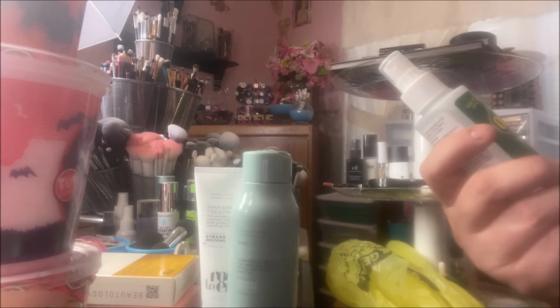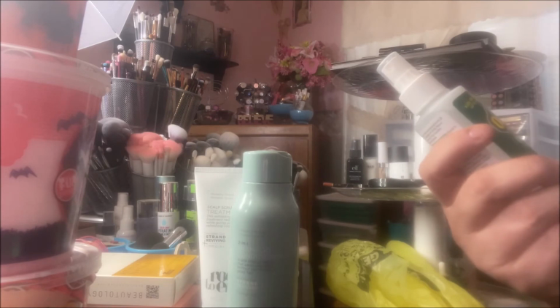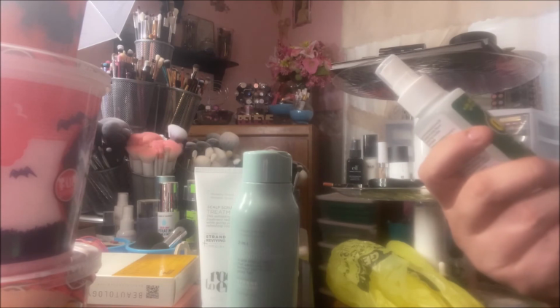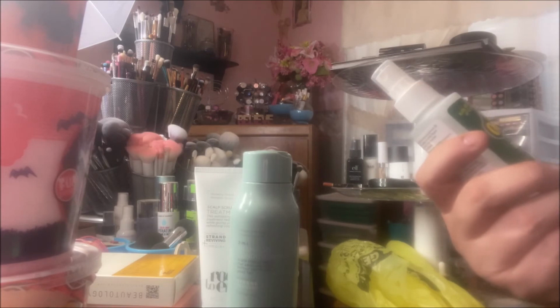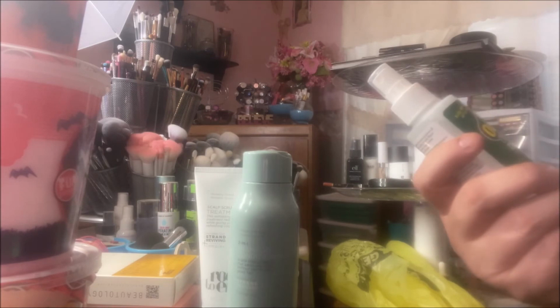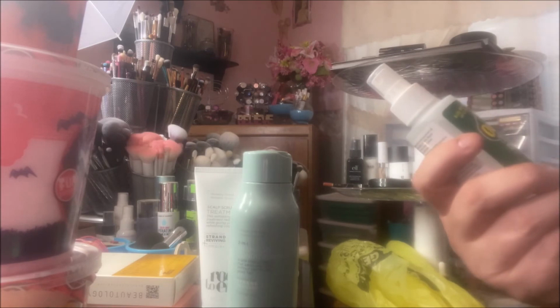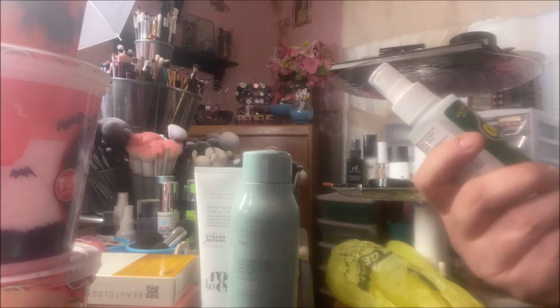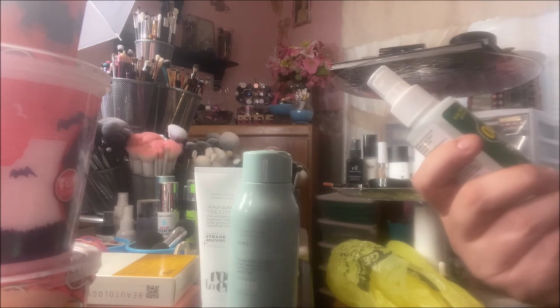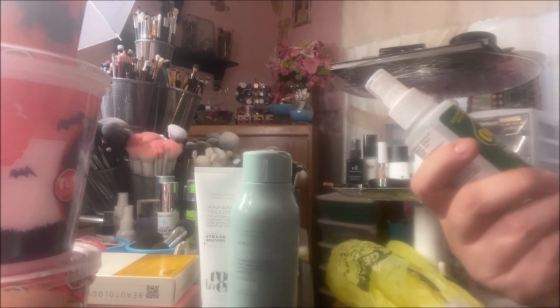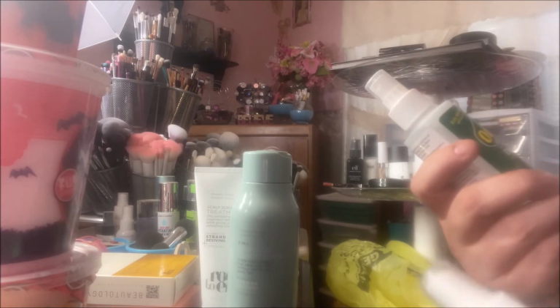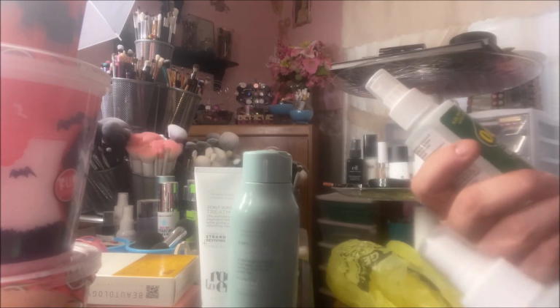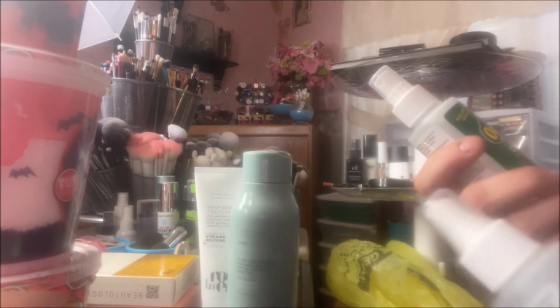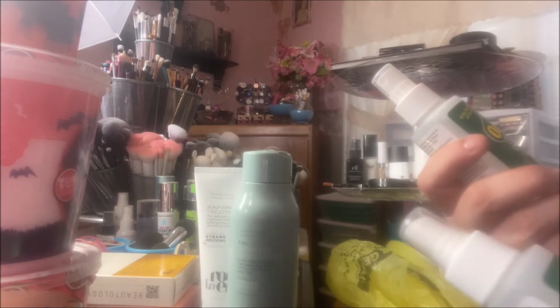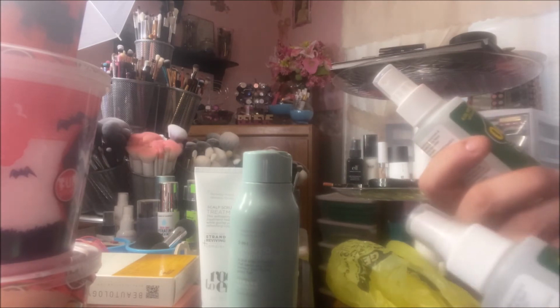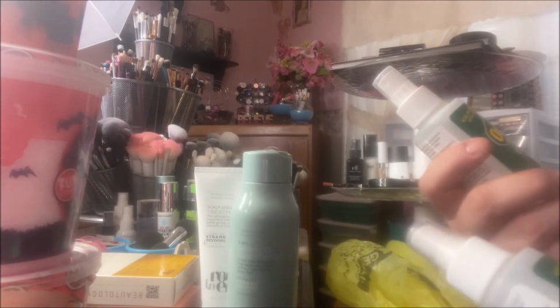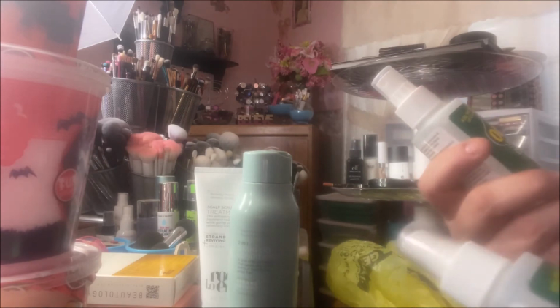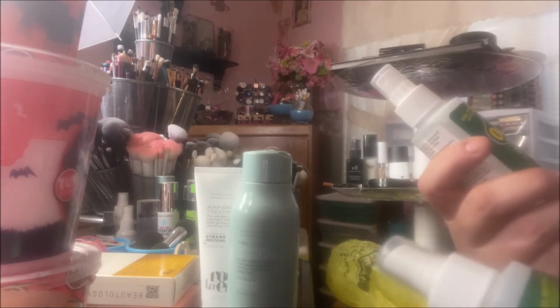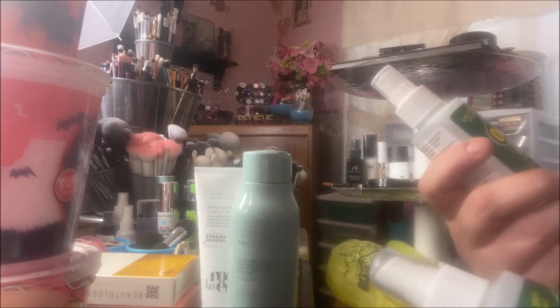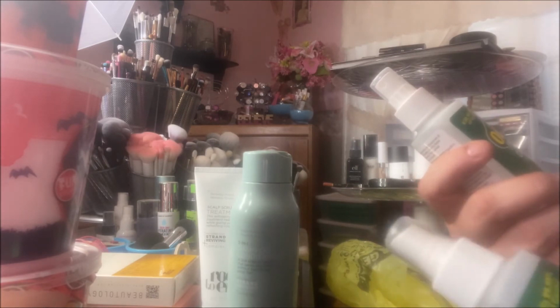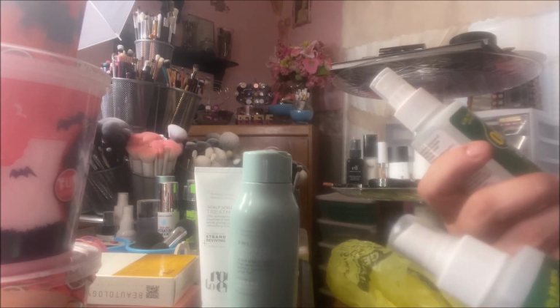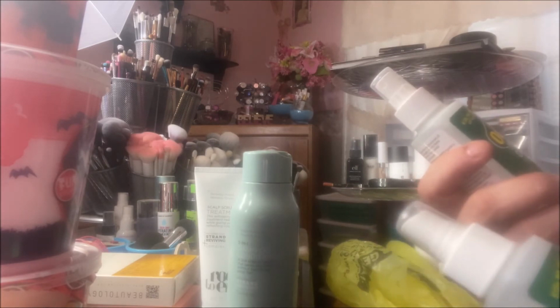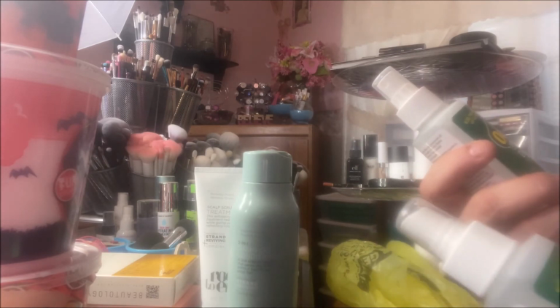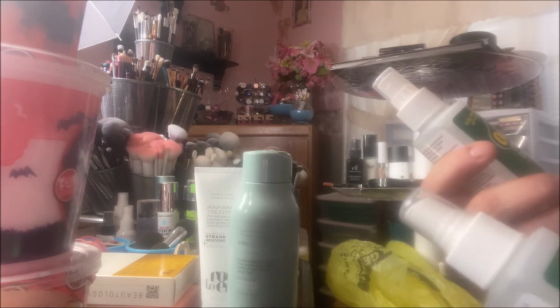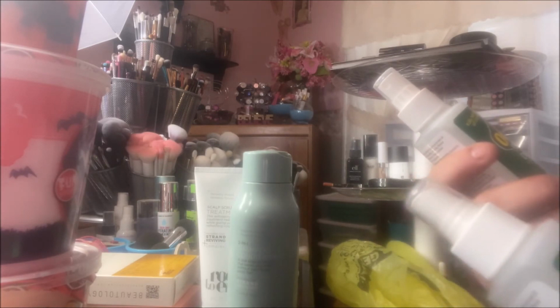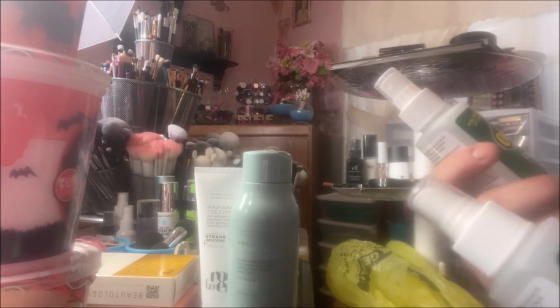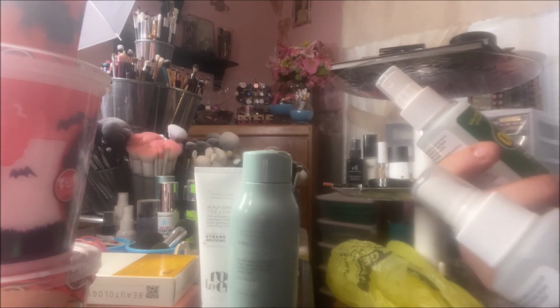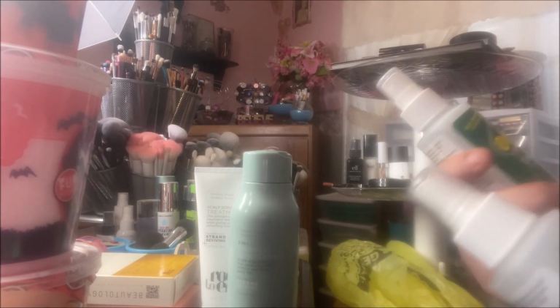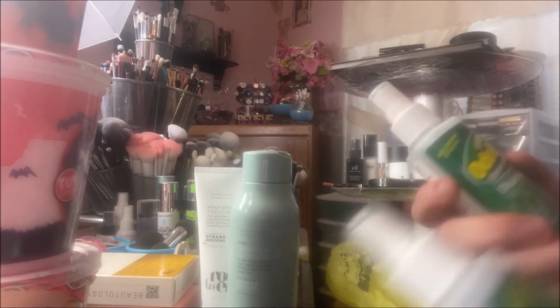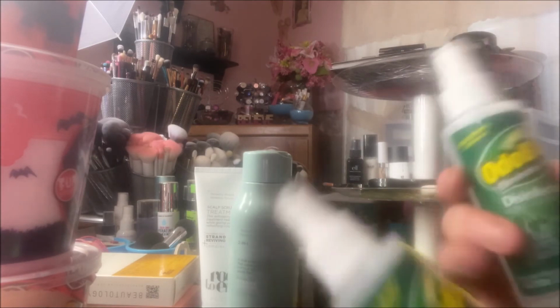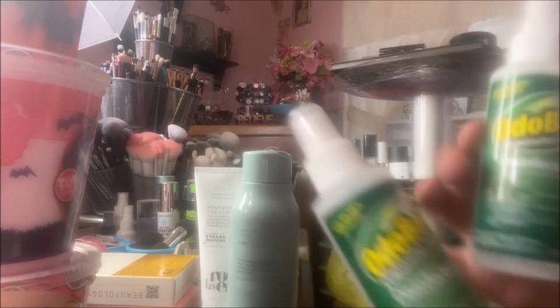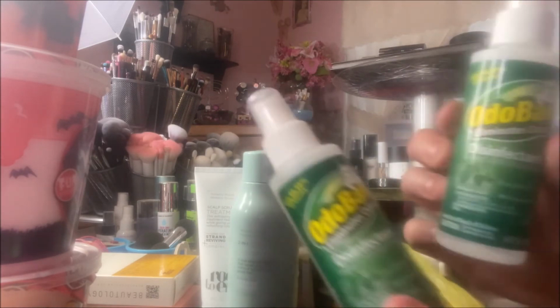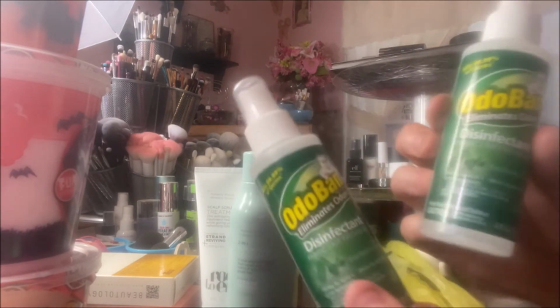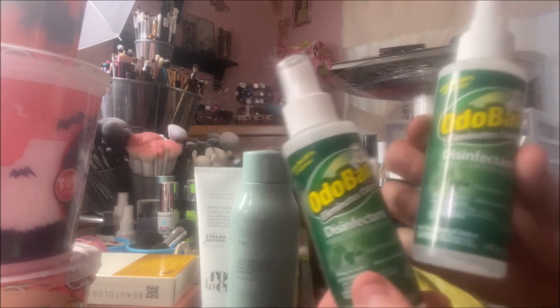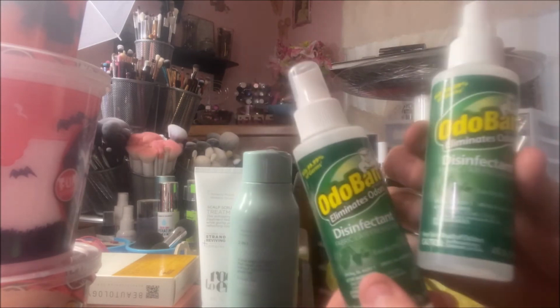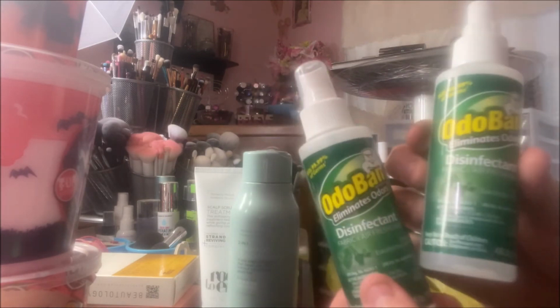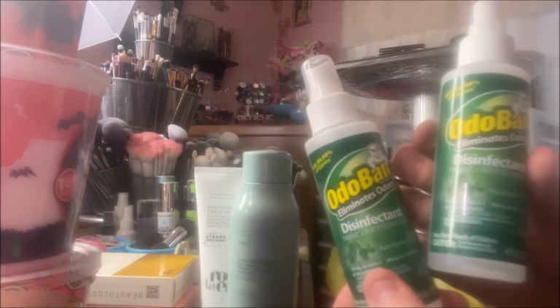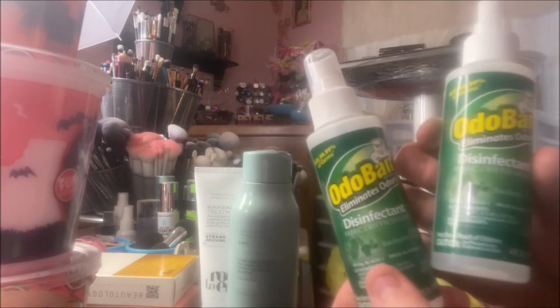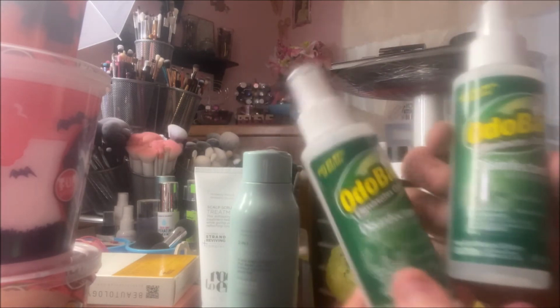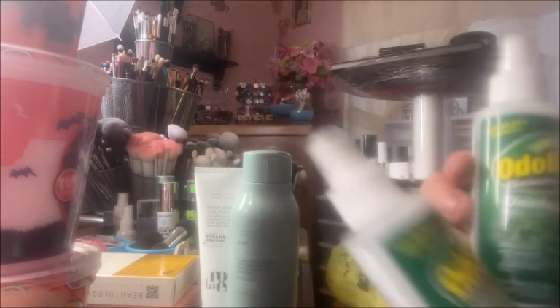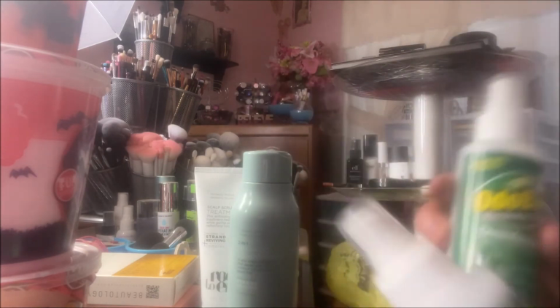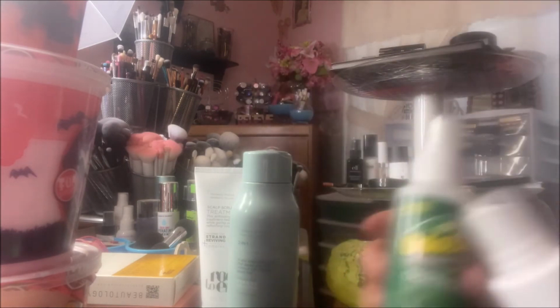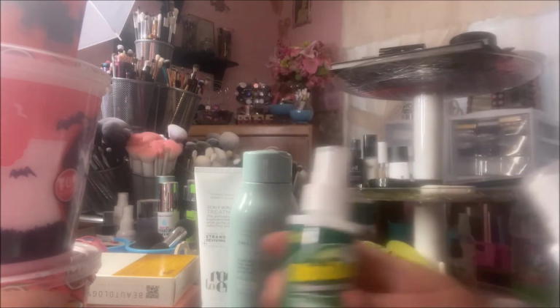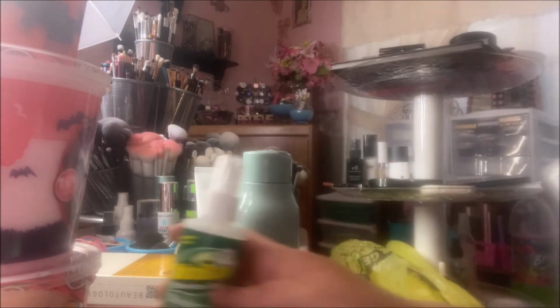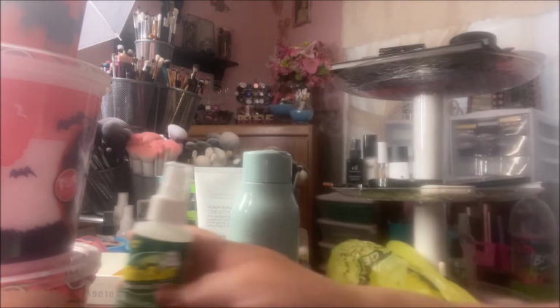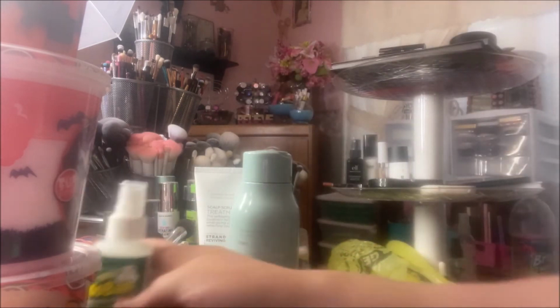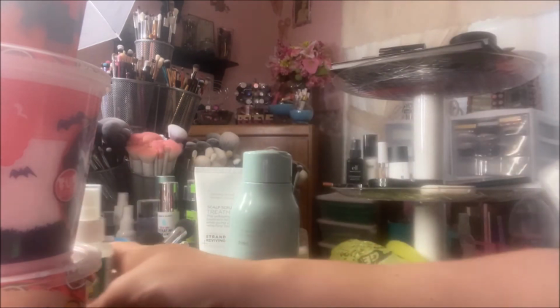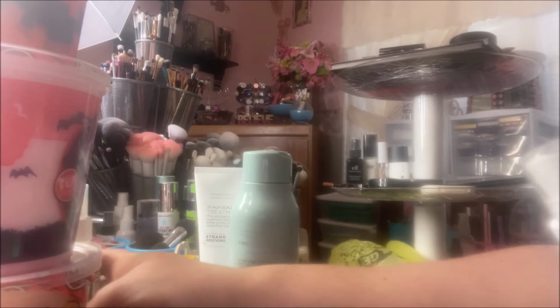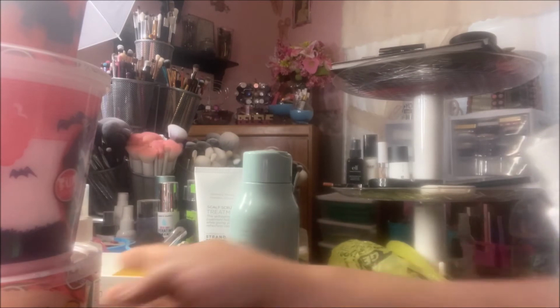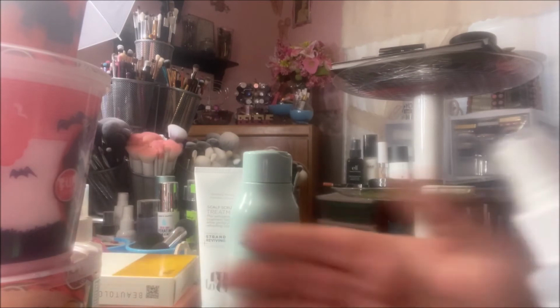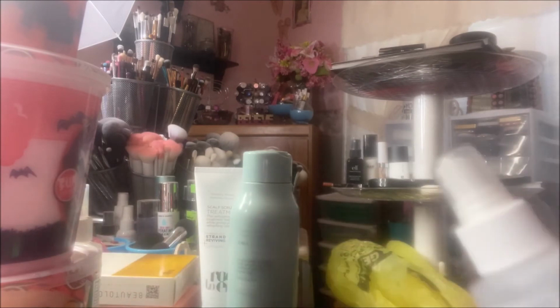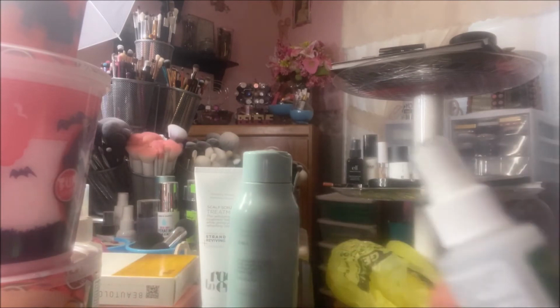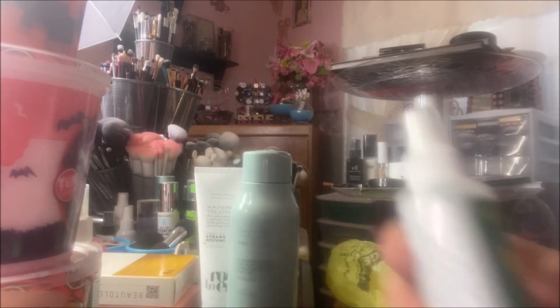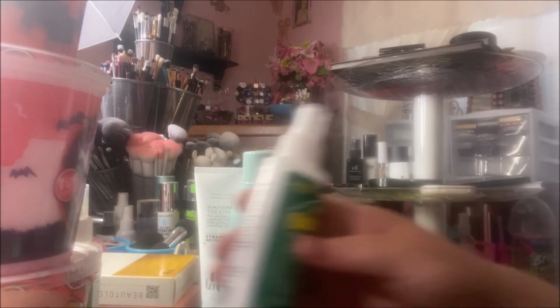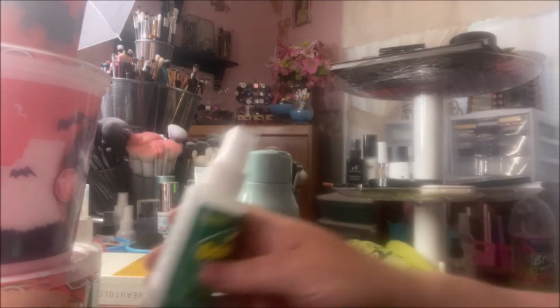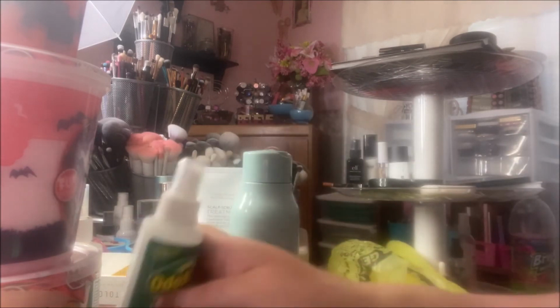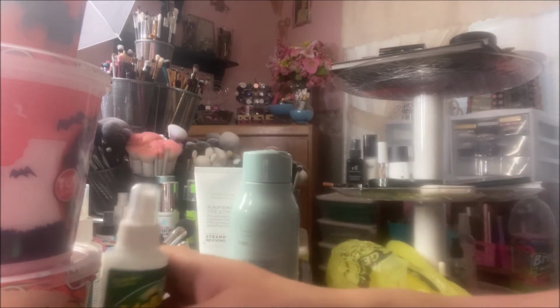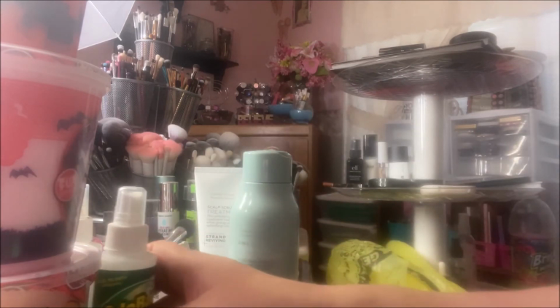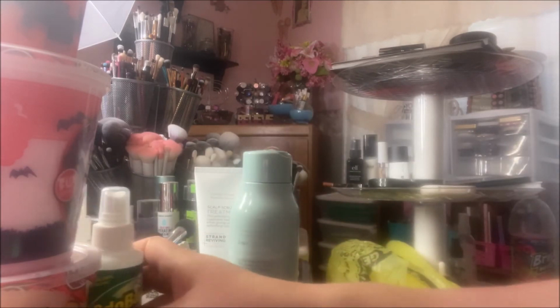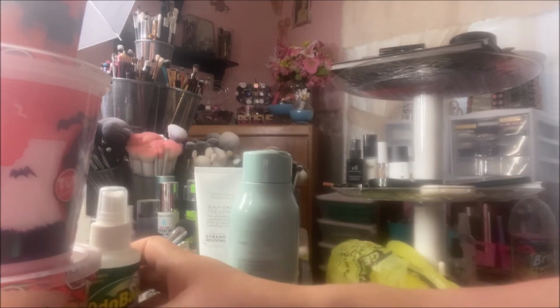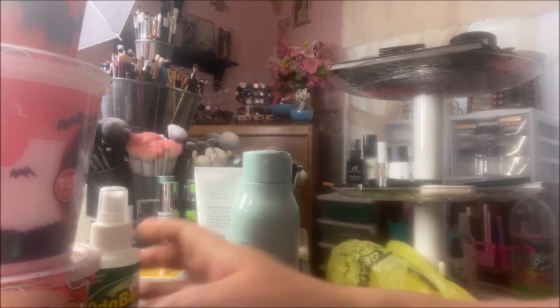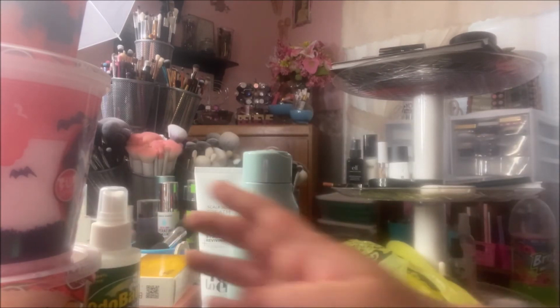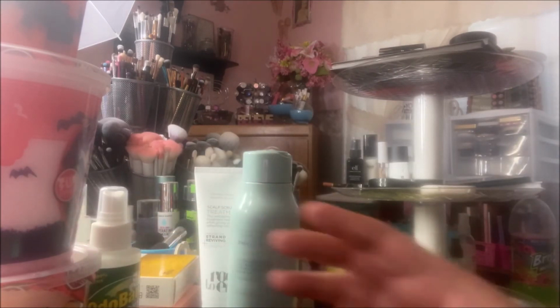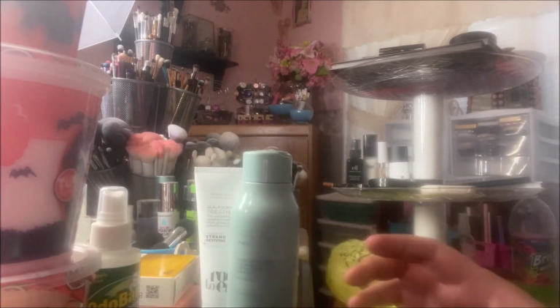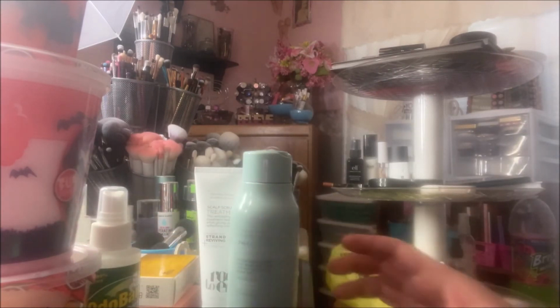It kills 99.9% of germs, so I got two of those. I was really happy to see that at my store!